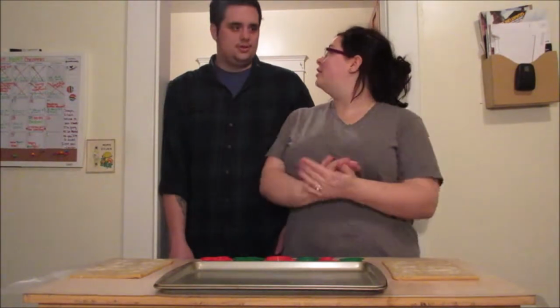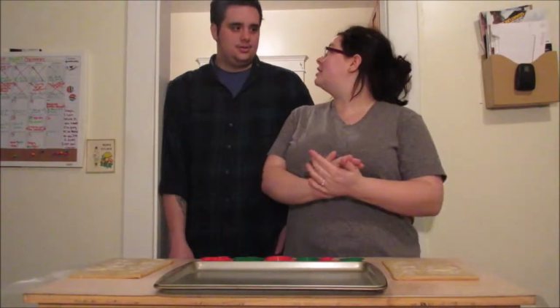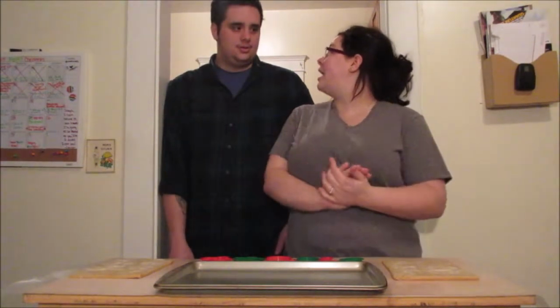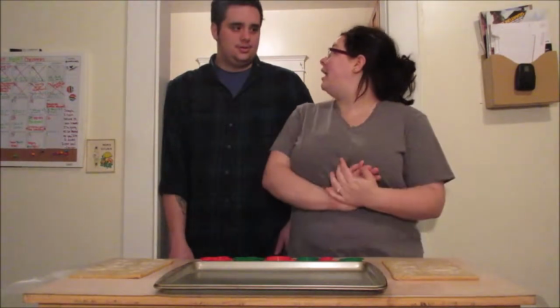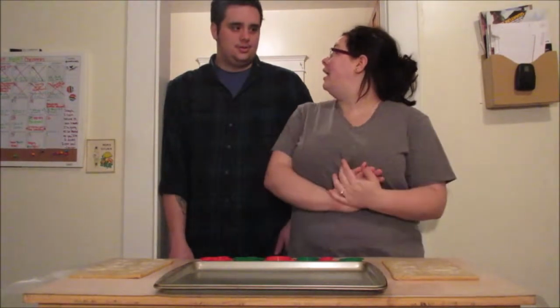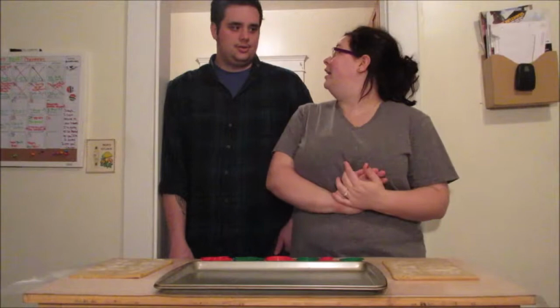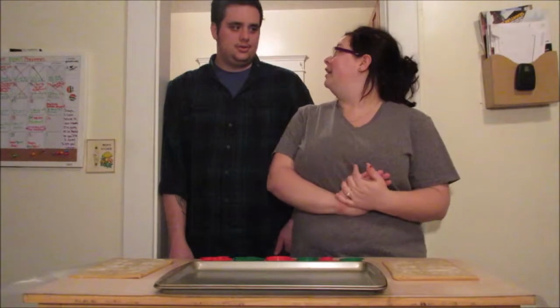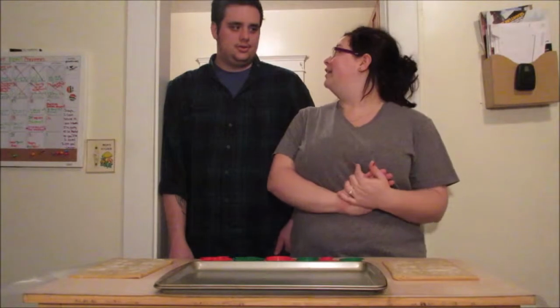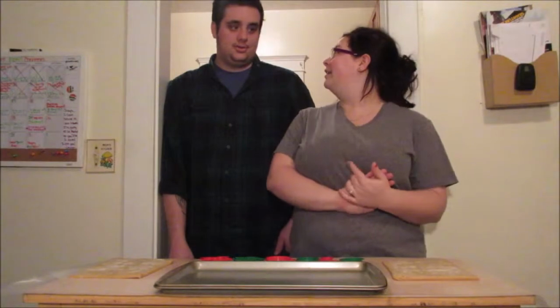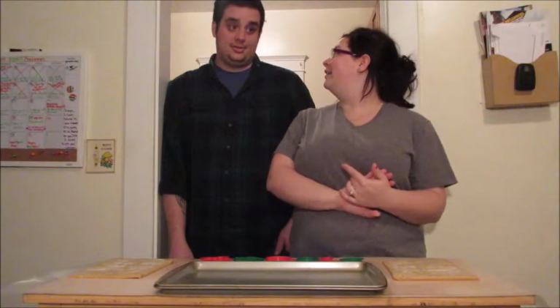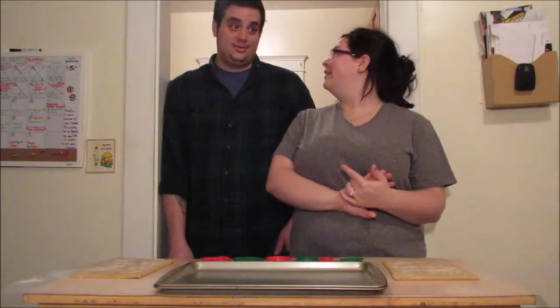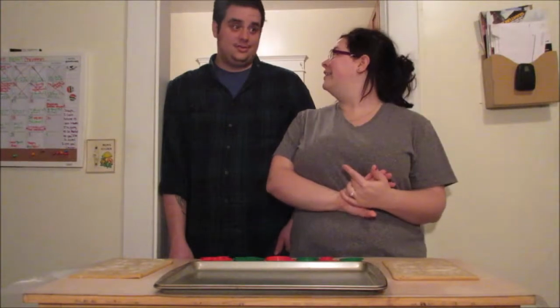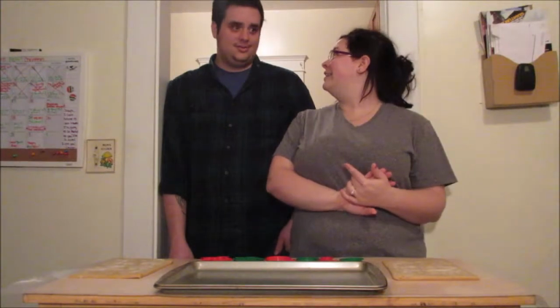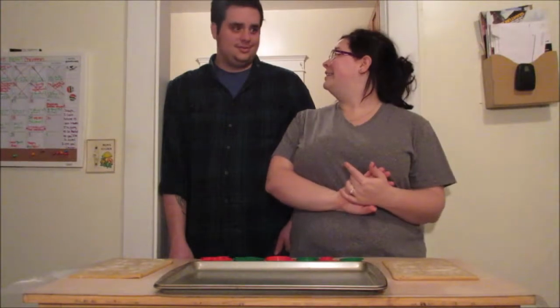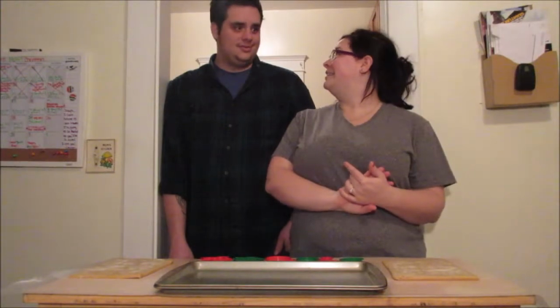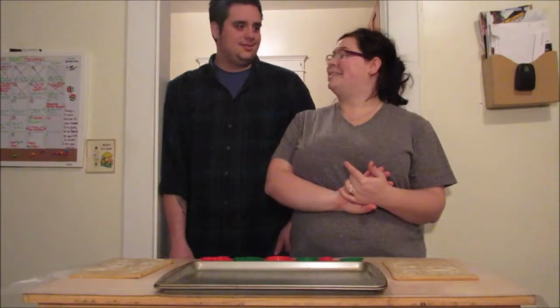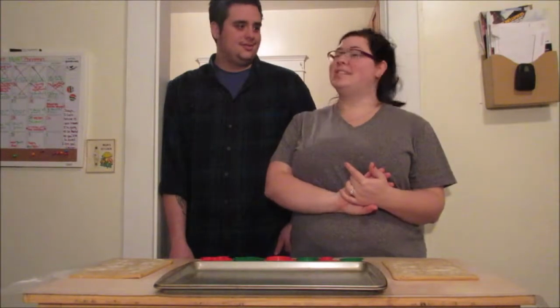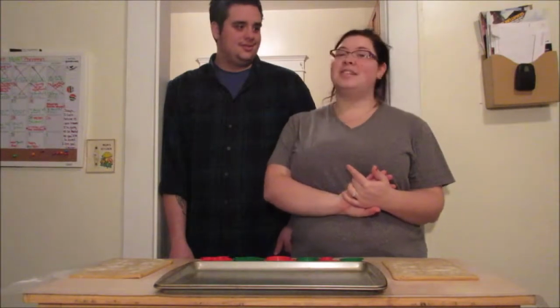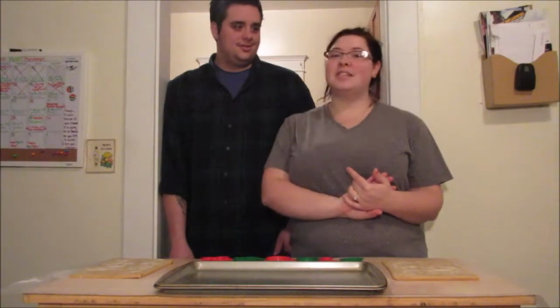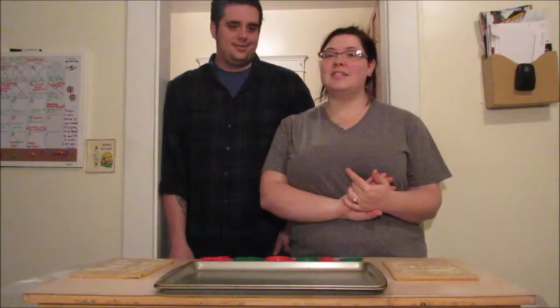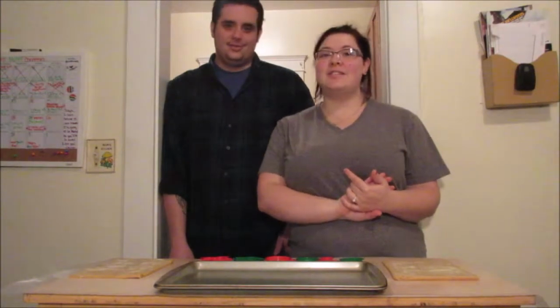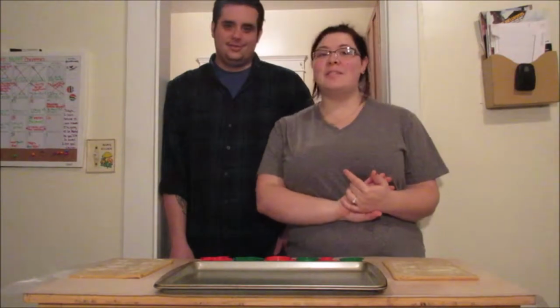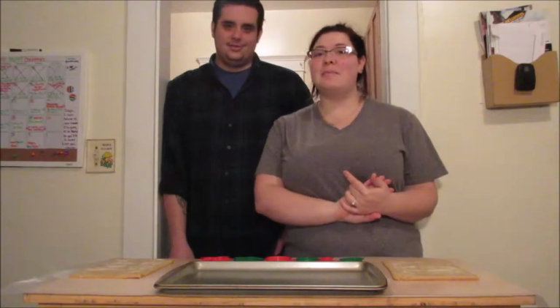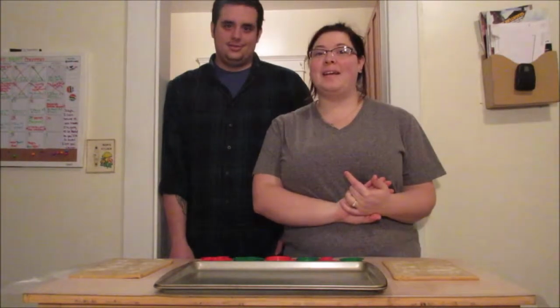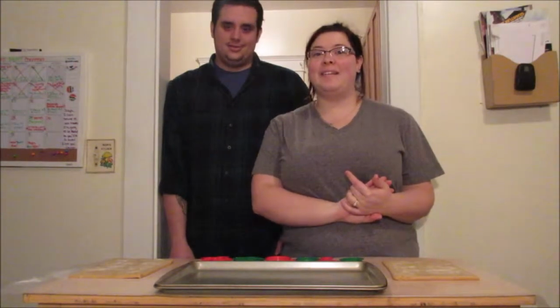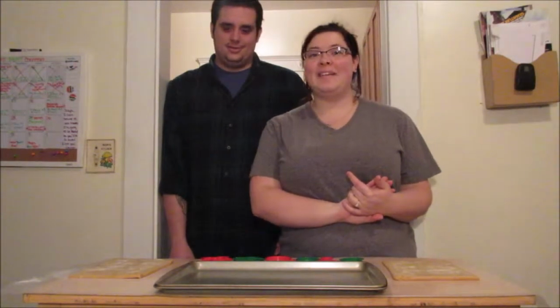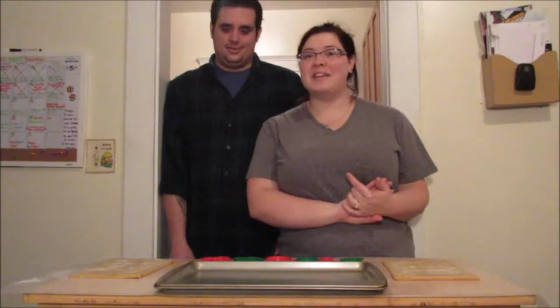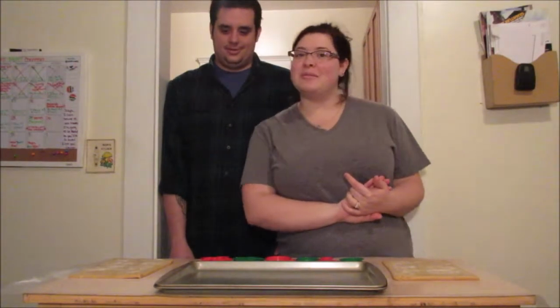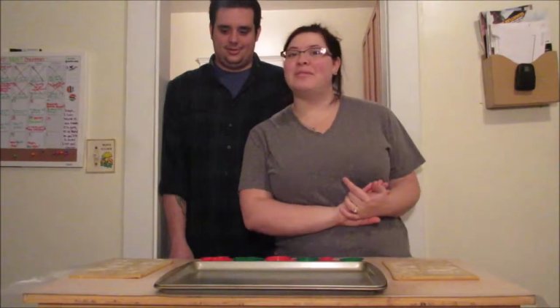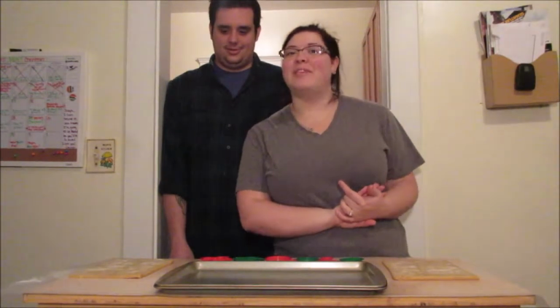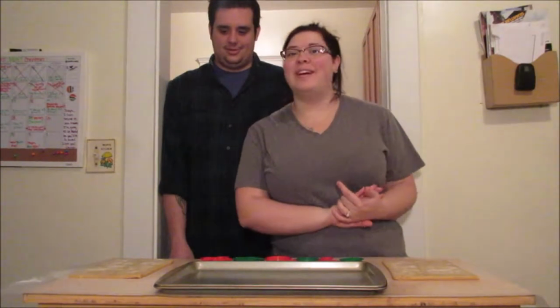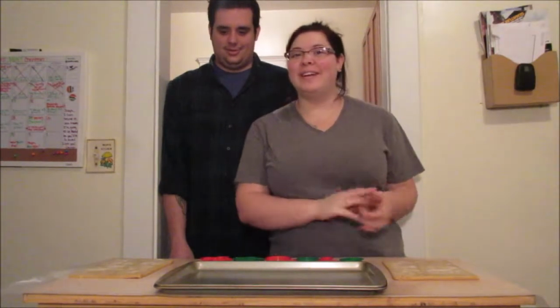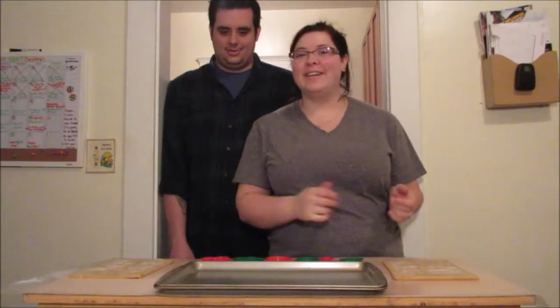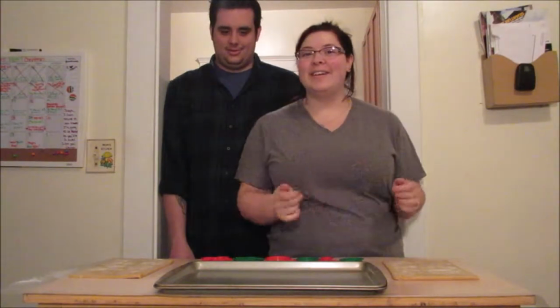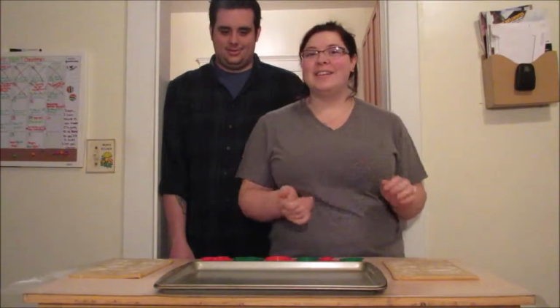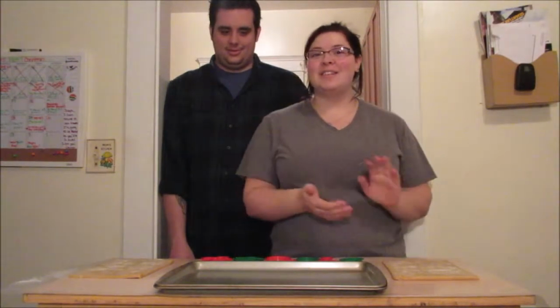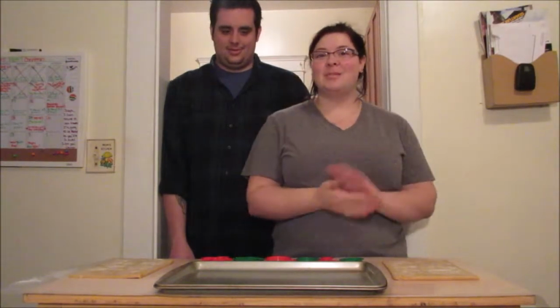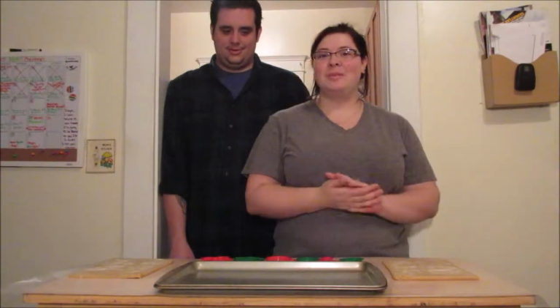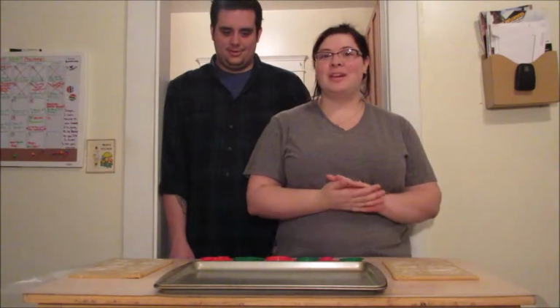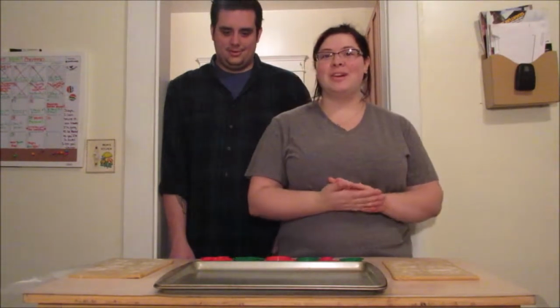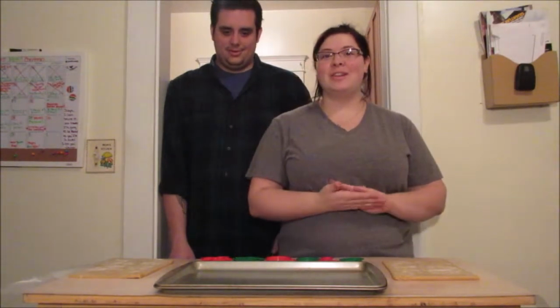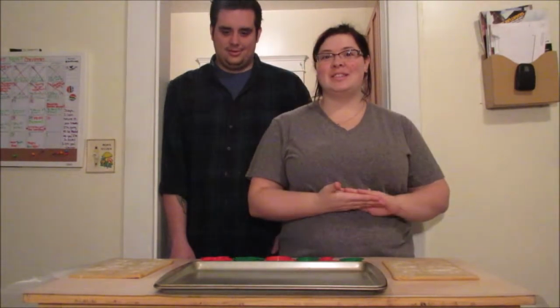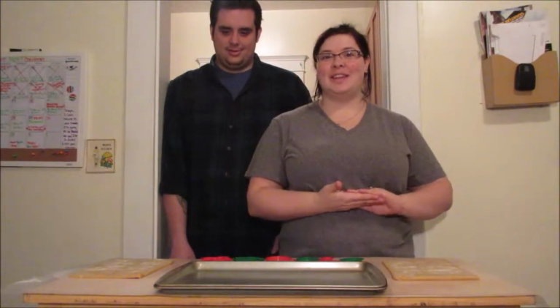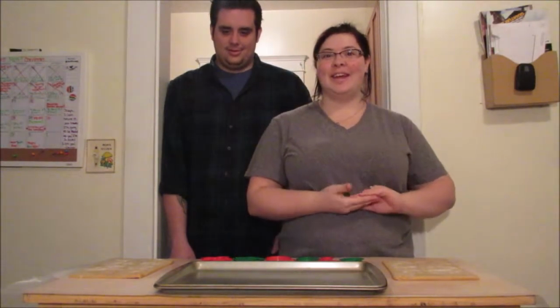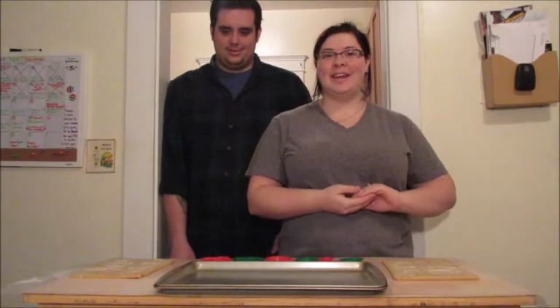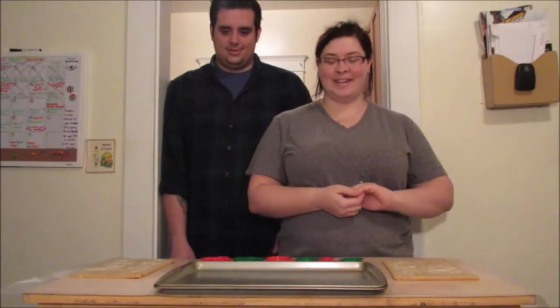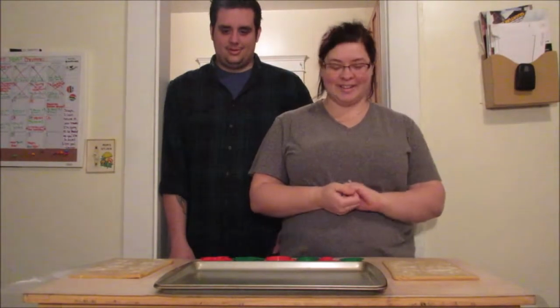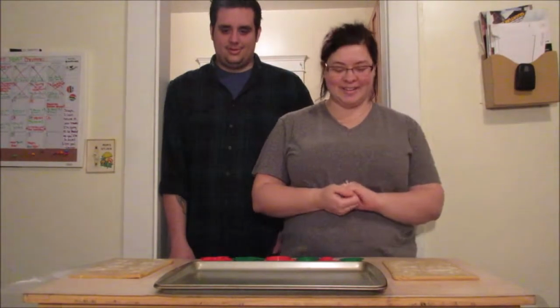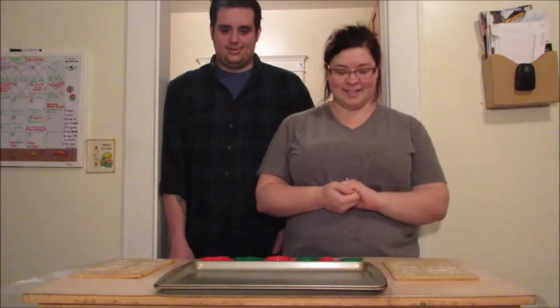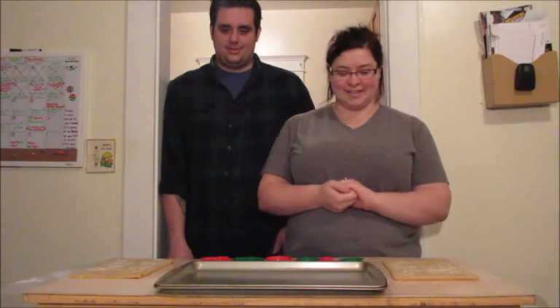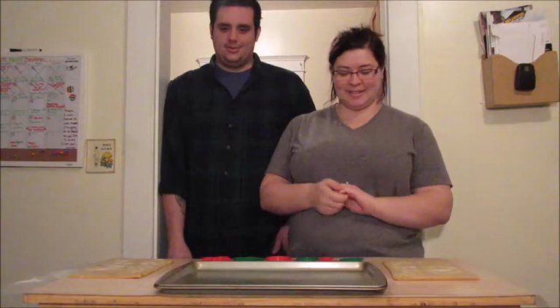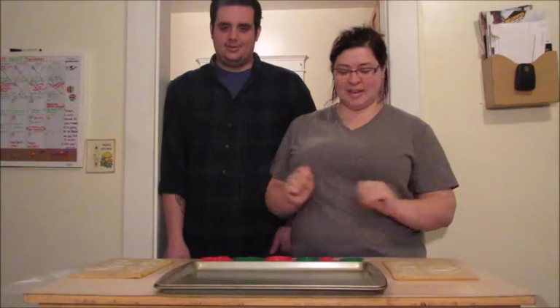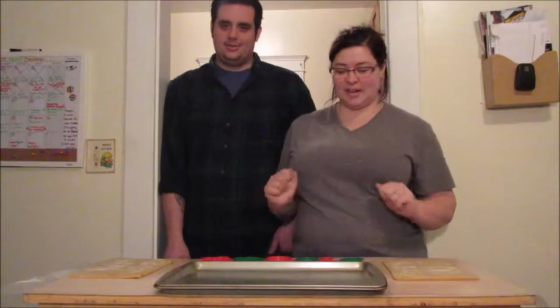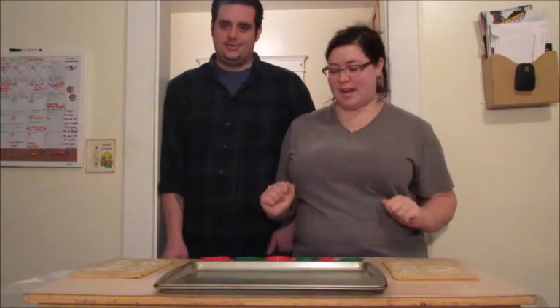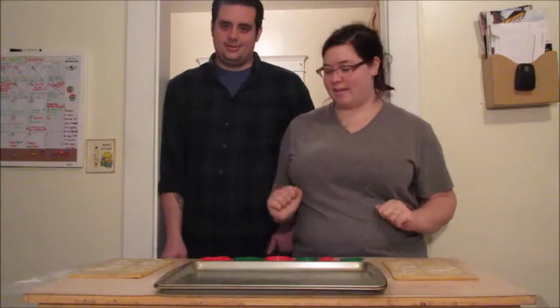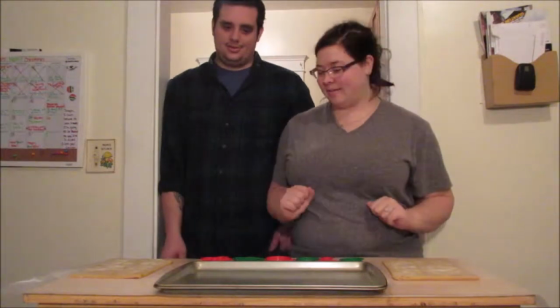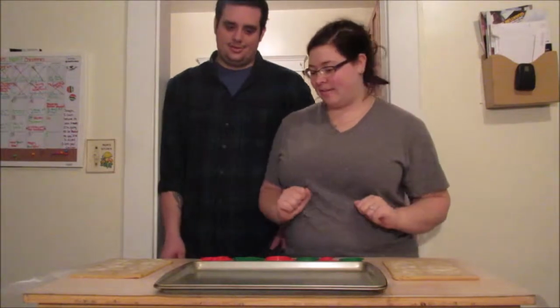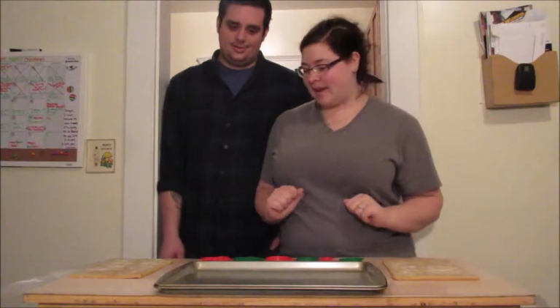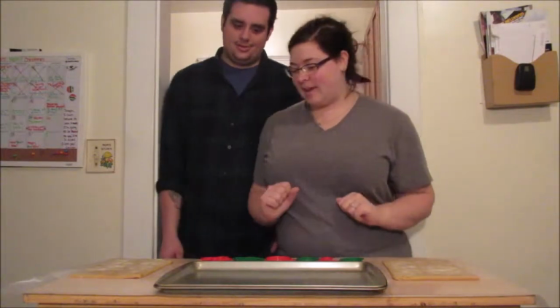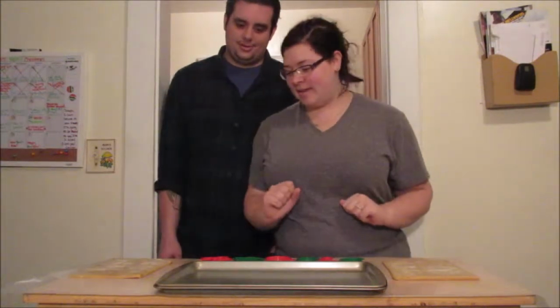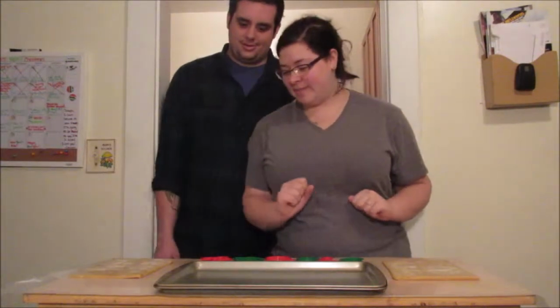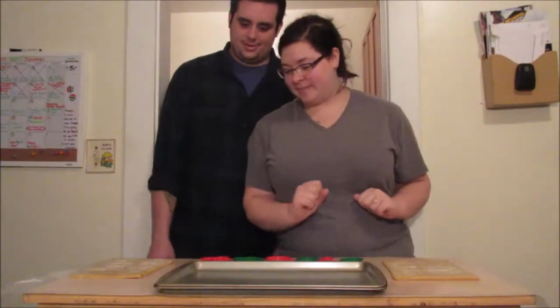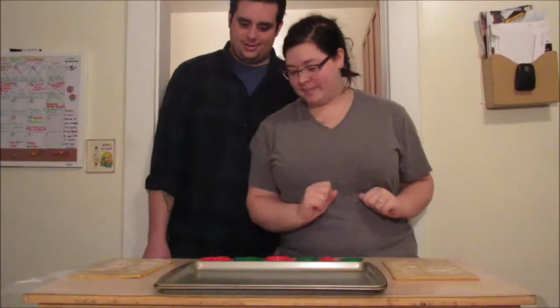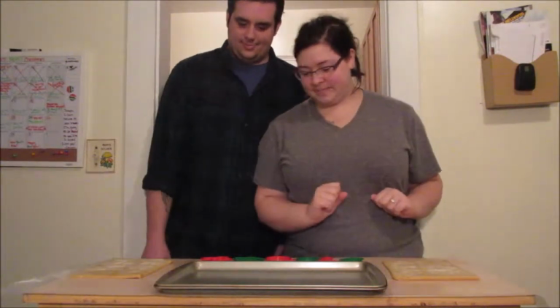Just stay tuned and we'll get right into the baking. Excited? Jill's never baked cookies before — should be interesting. All right, you ready? Yeah.